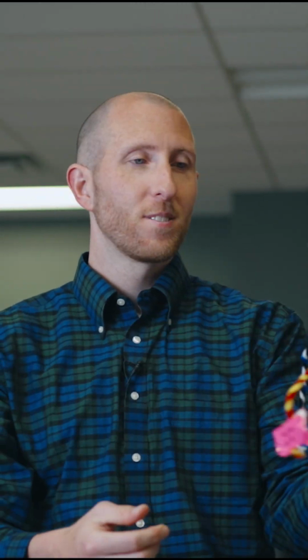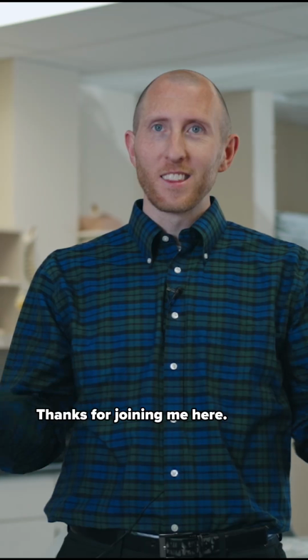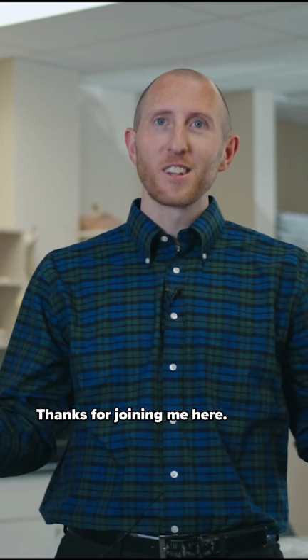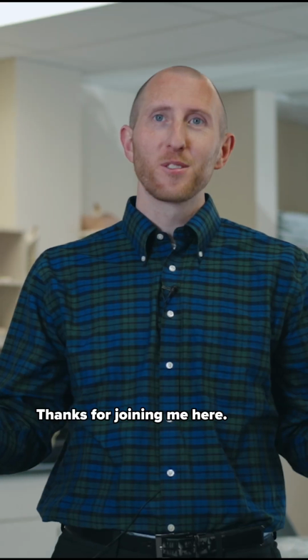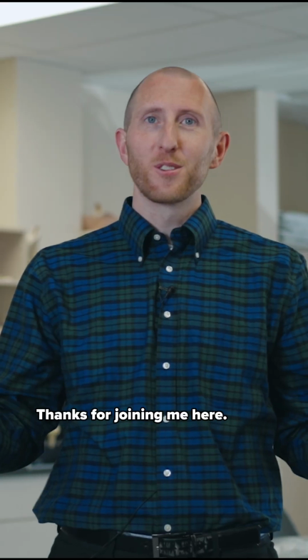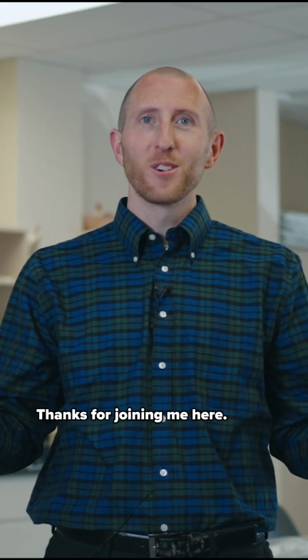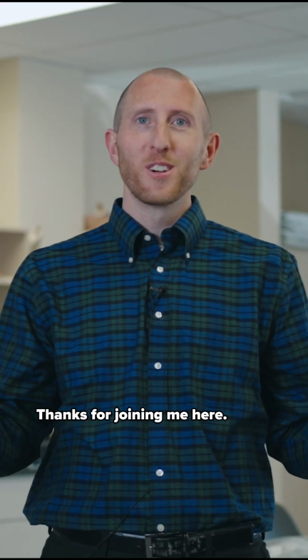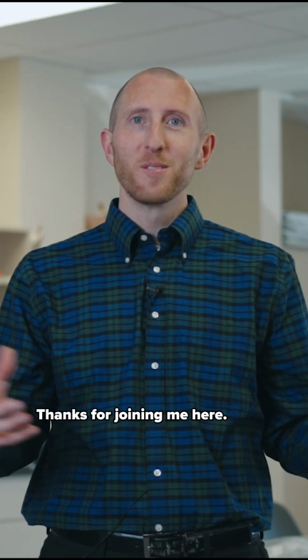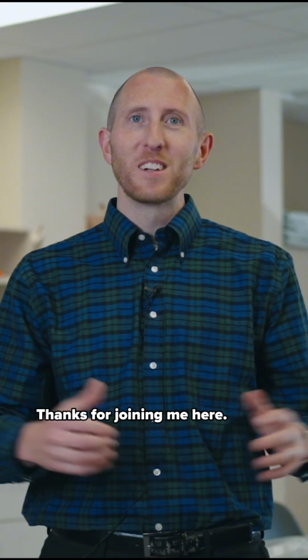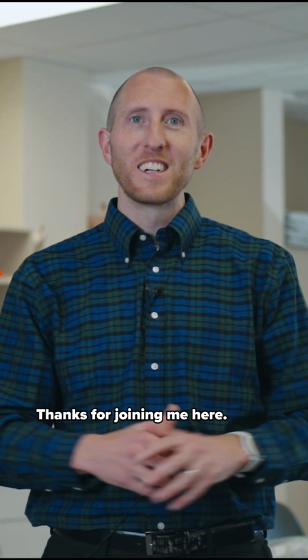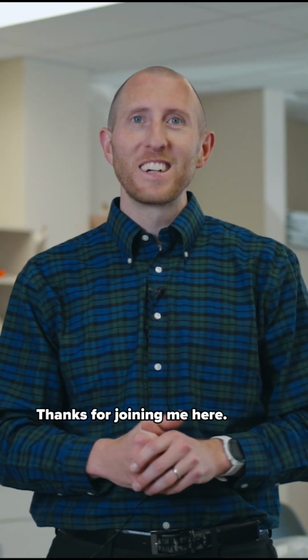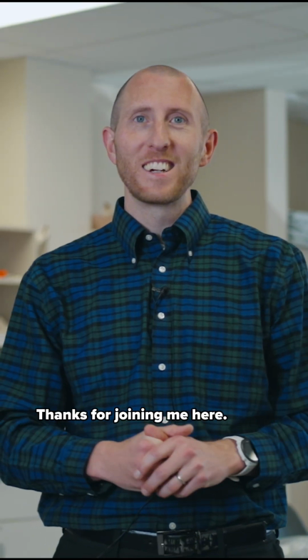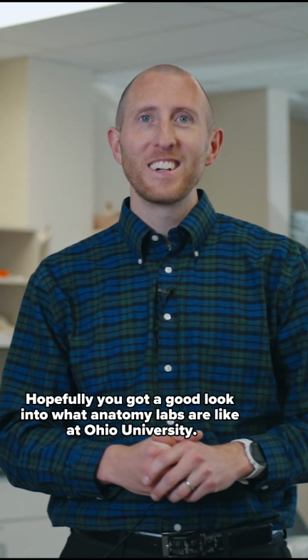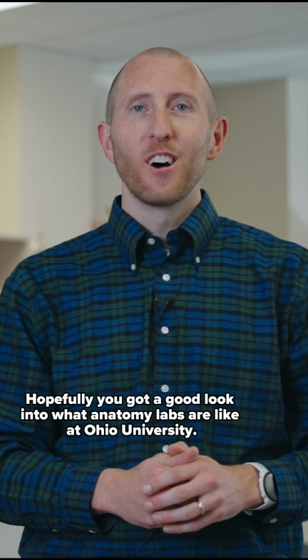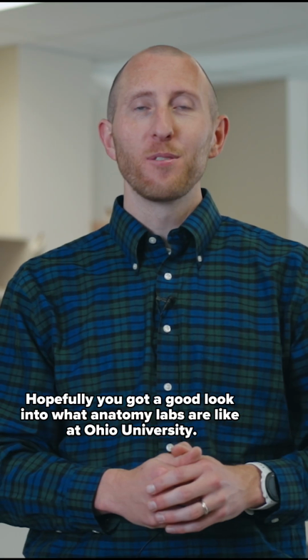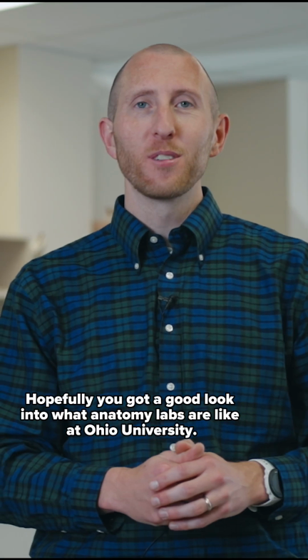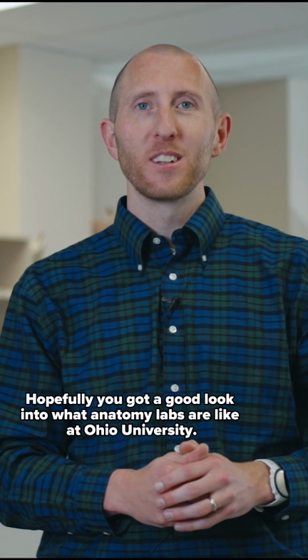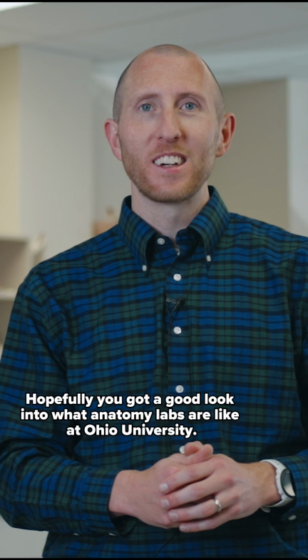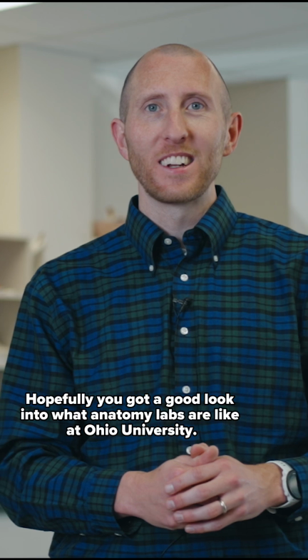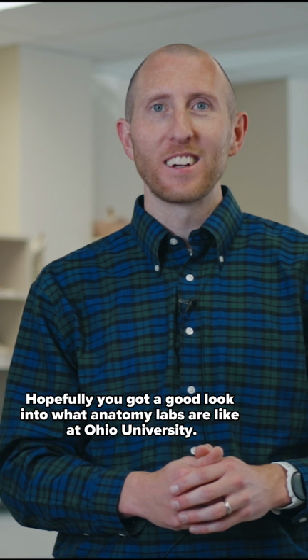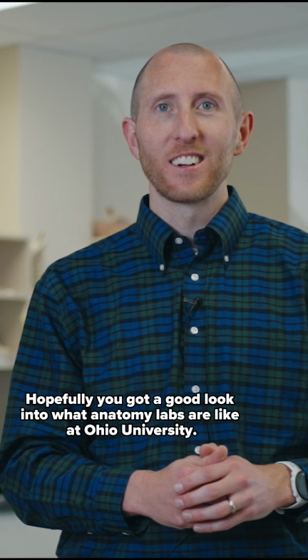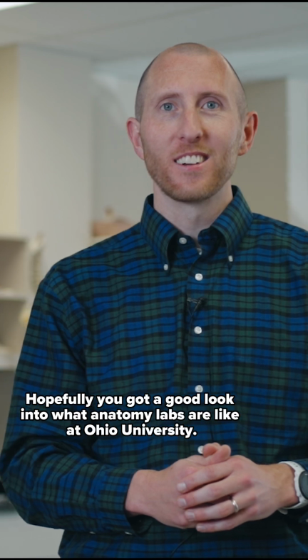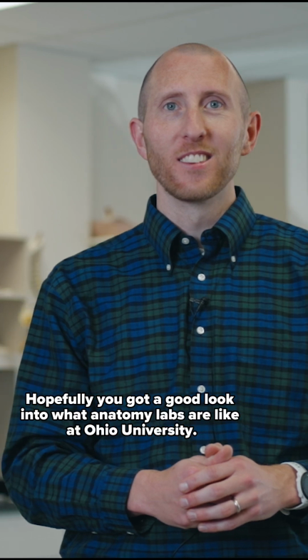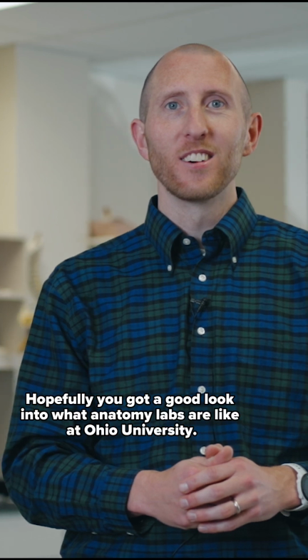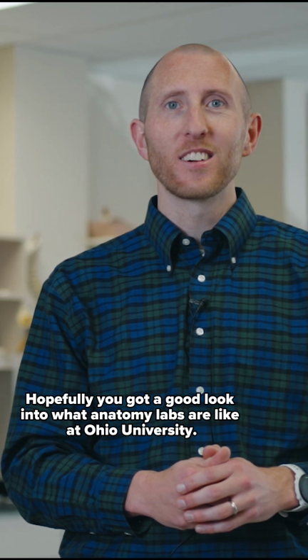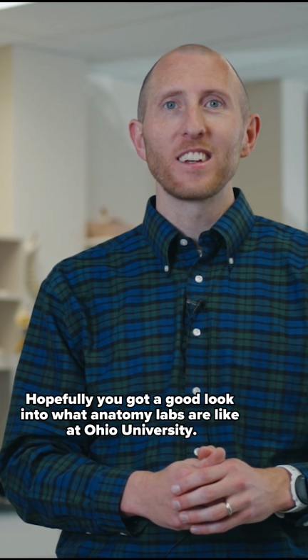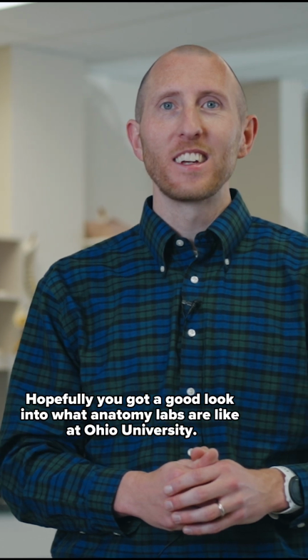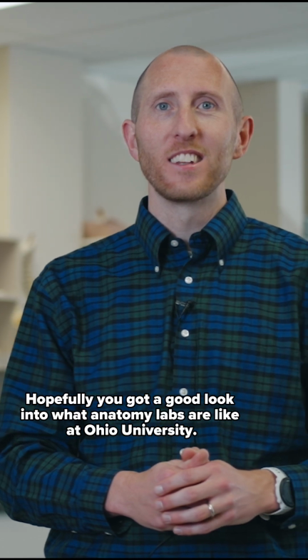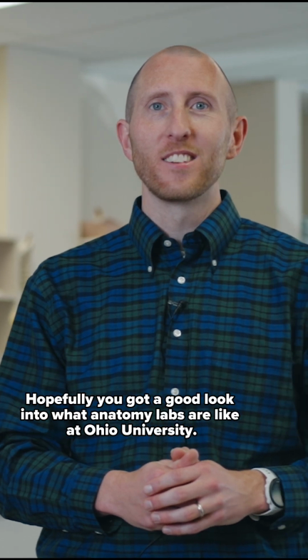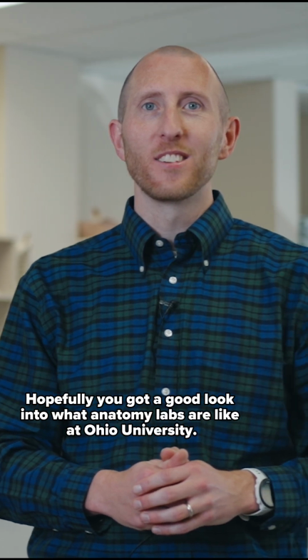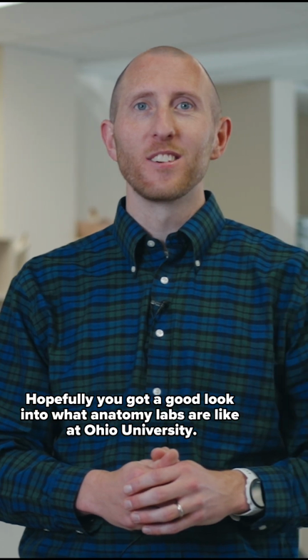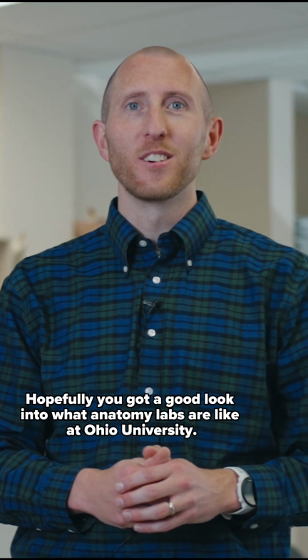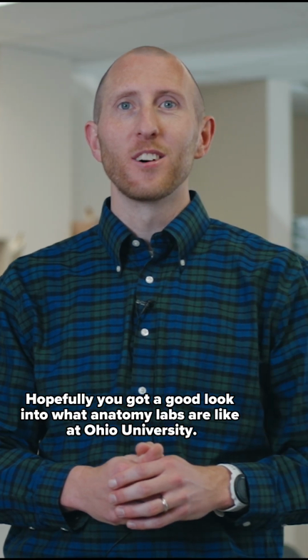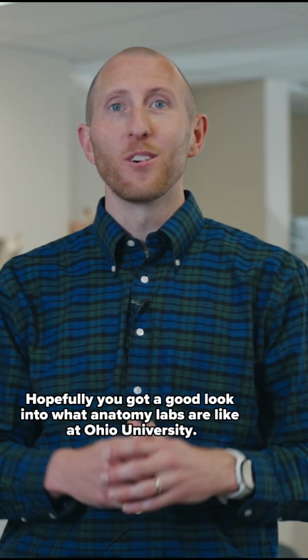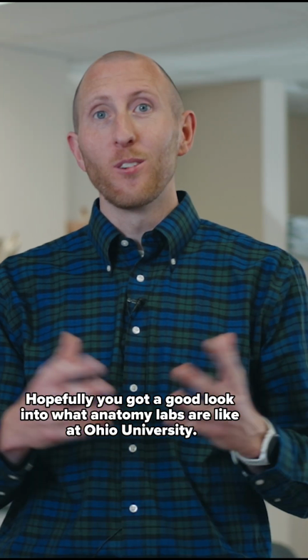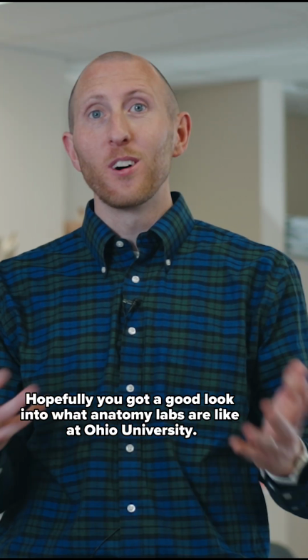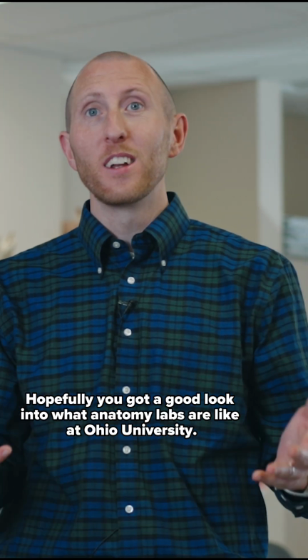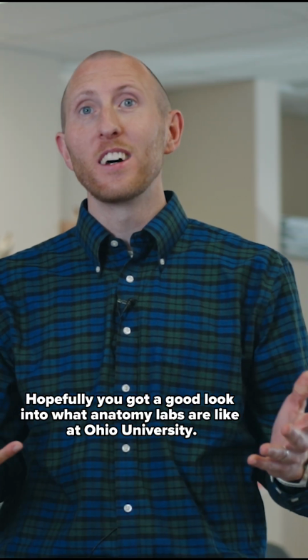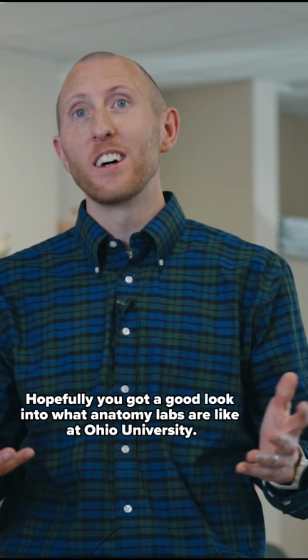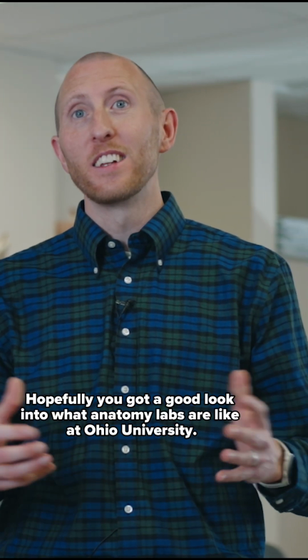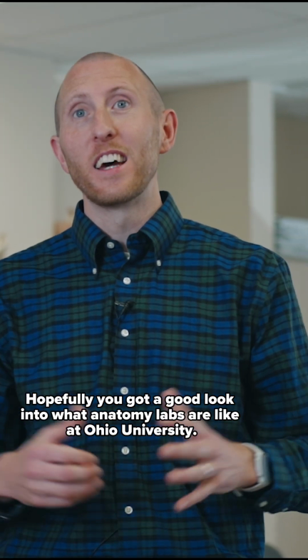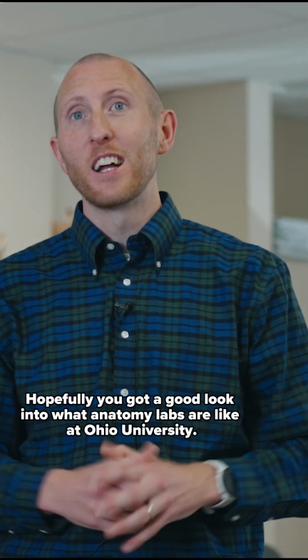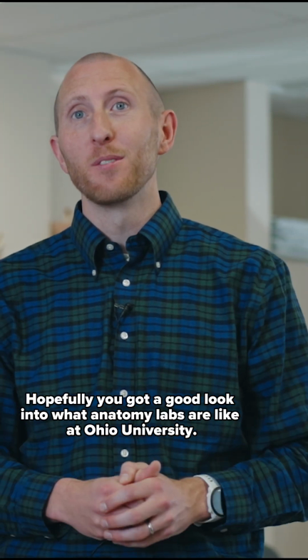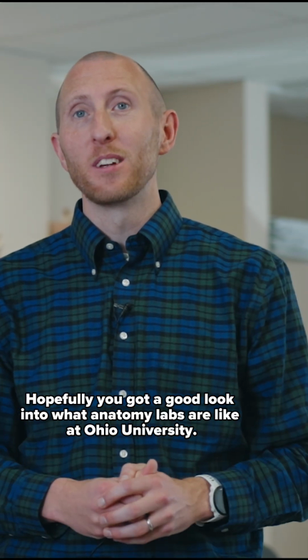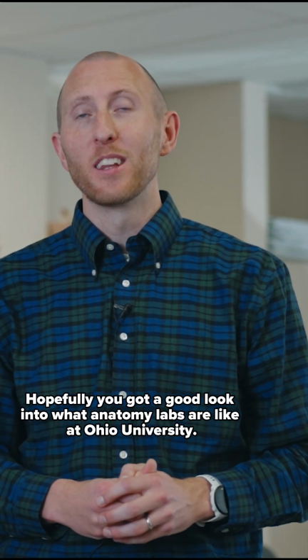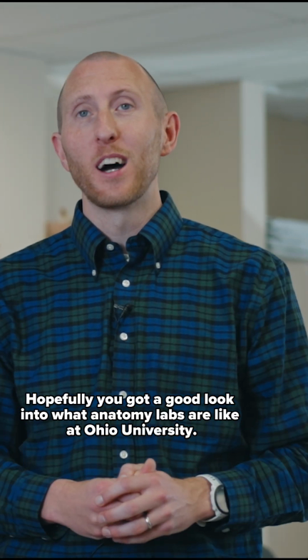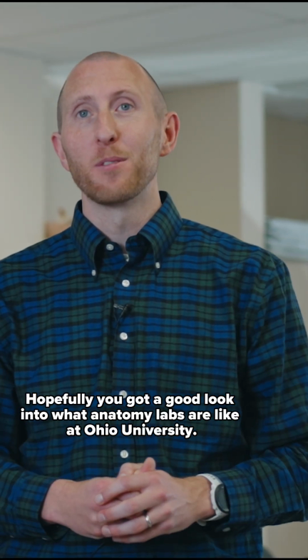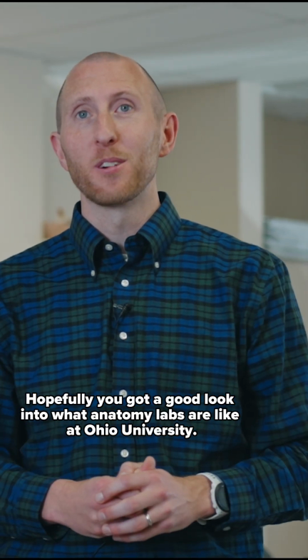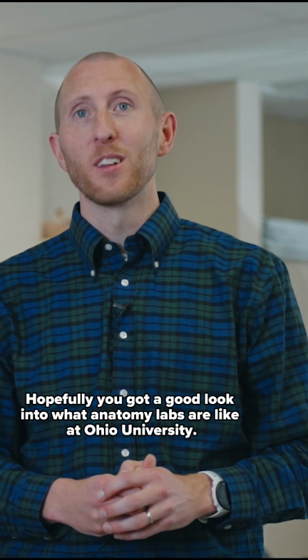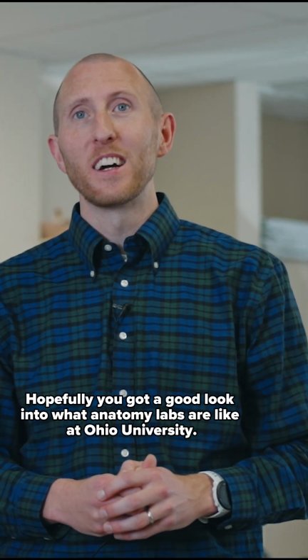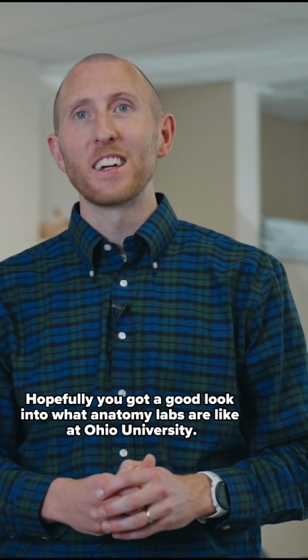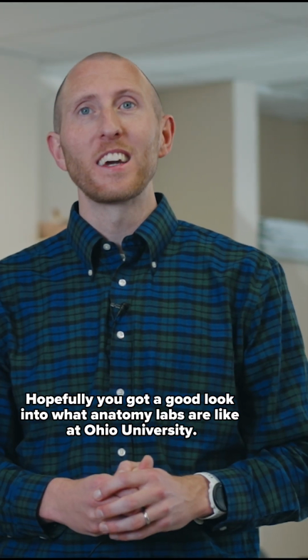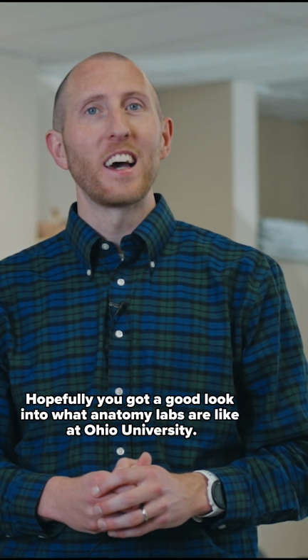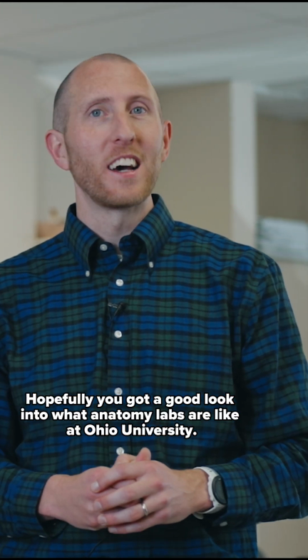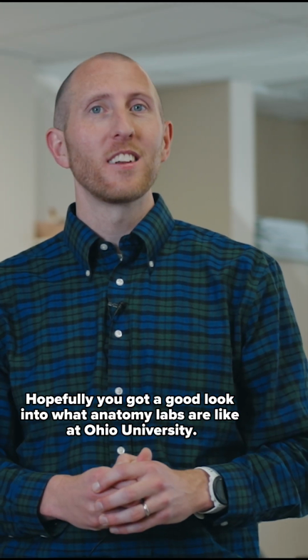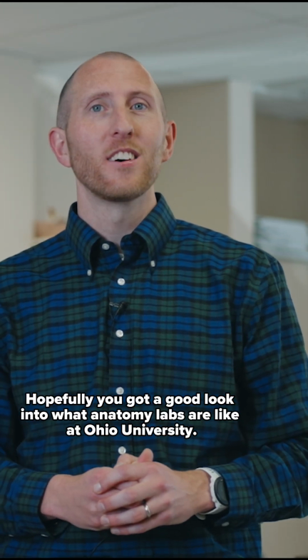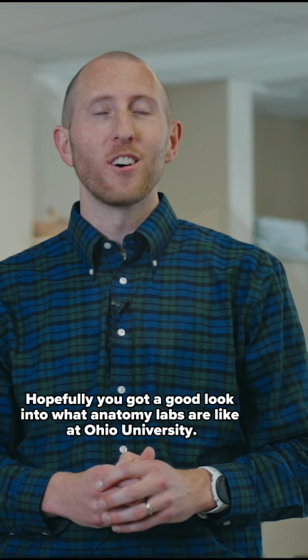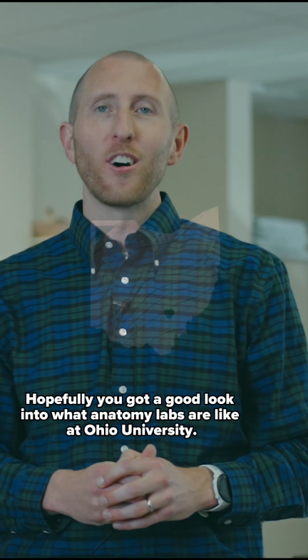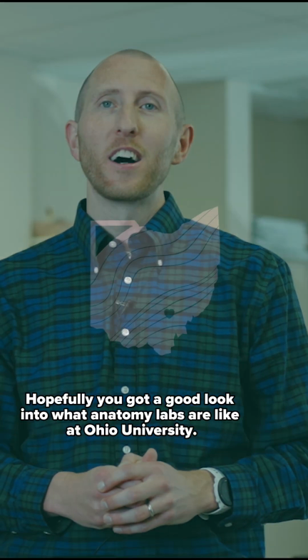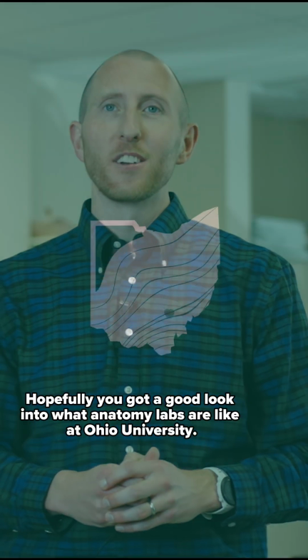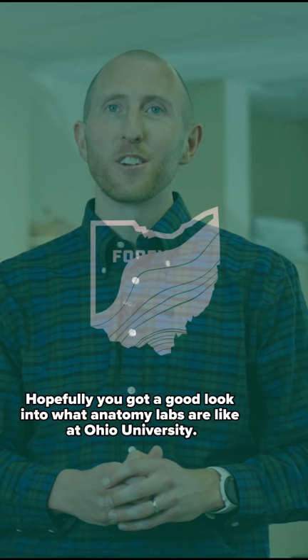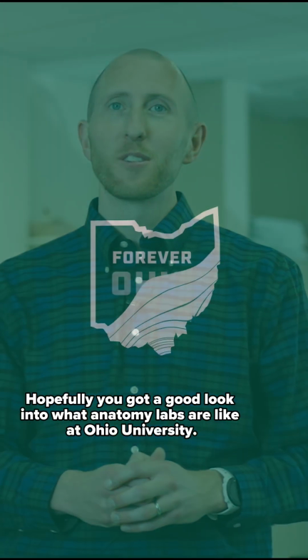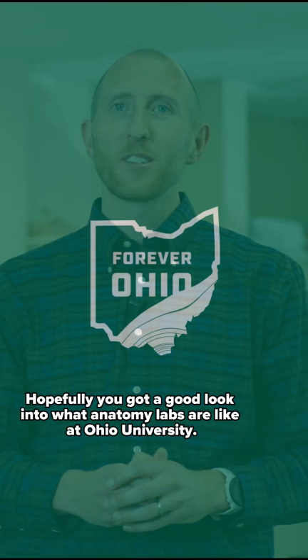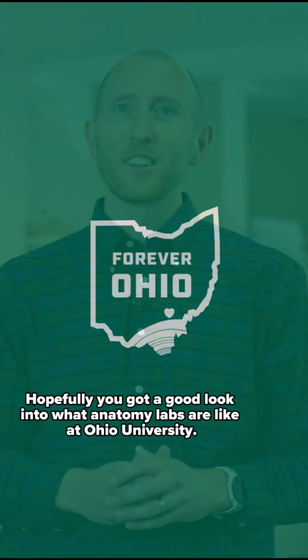Thanks for joining me here. Hopefully you got a good look into what anatomy labs are like at Ohio University.